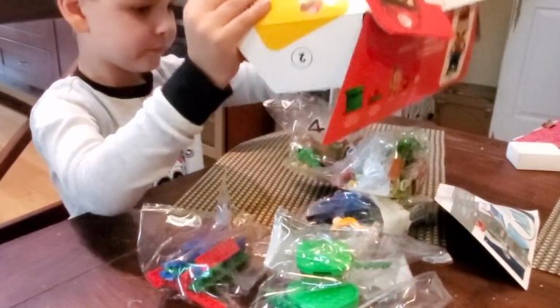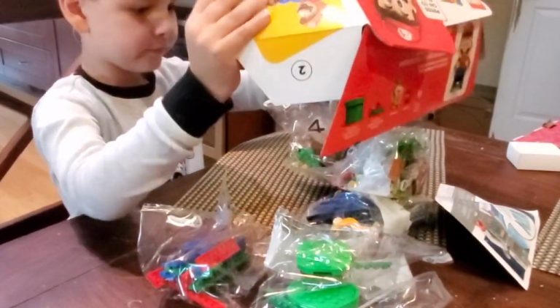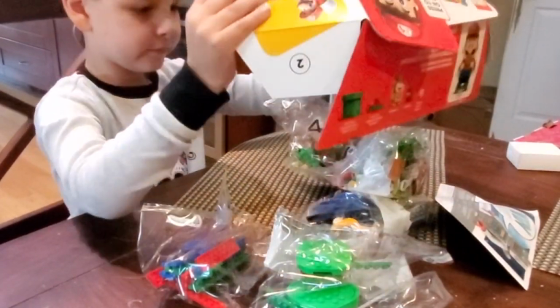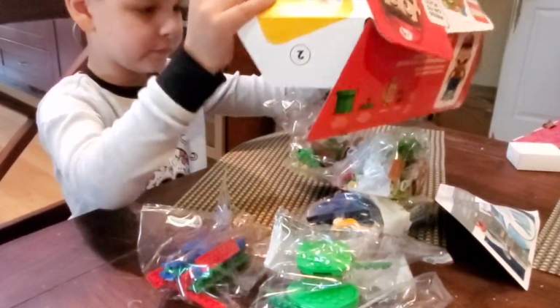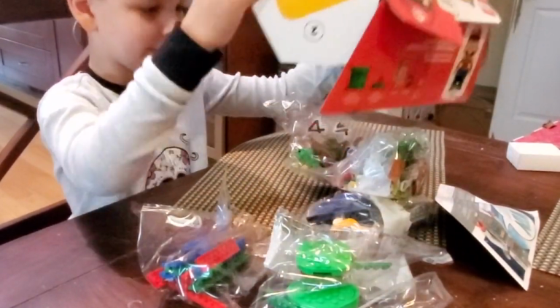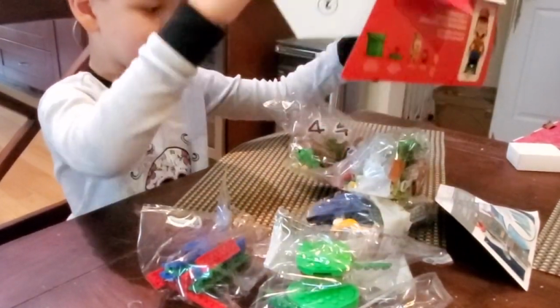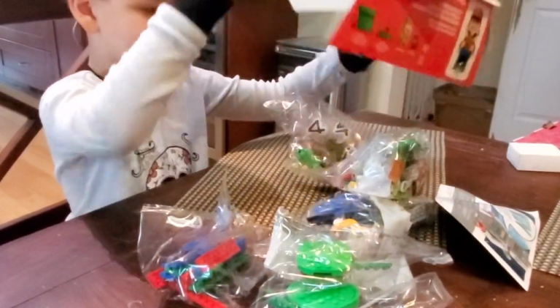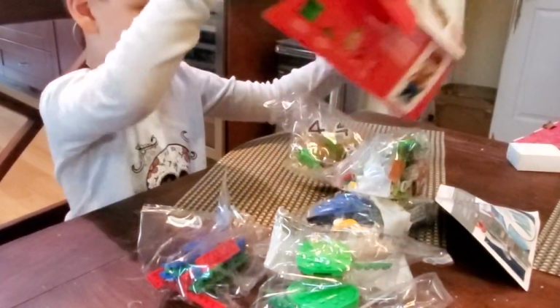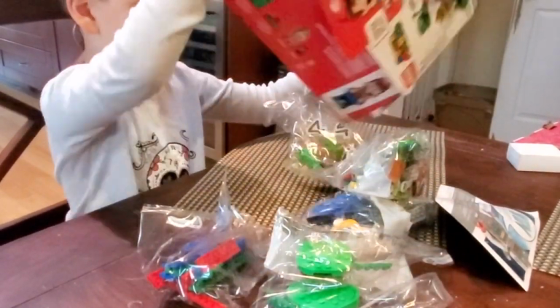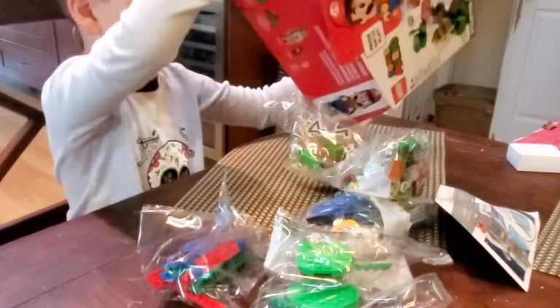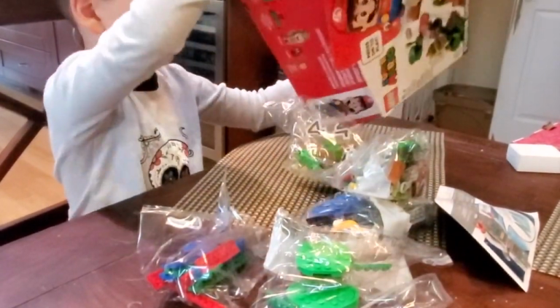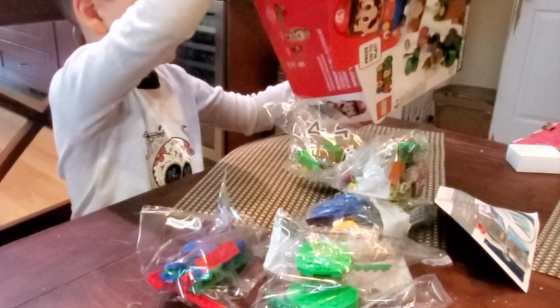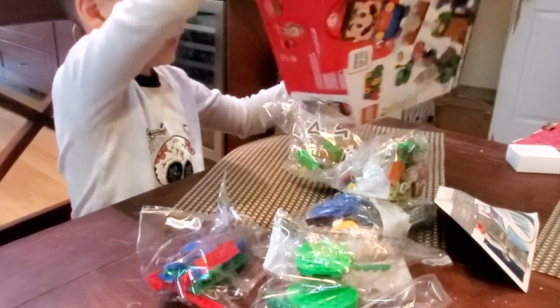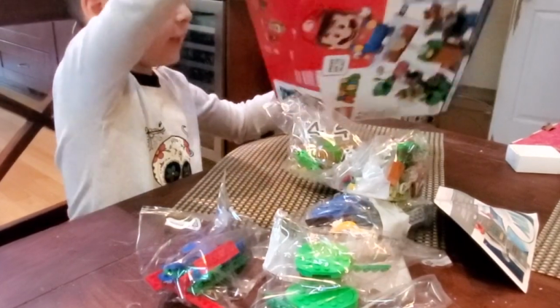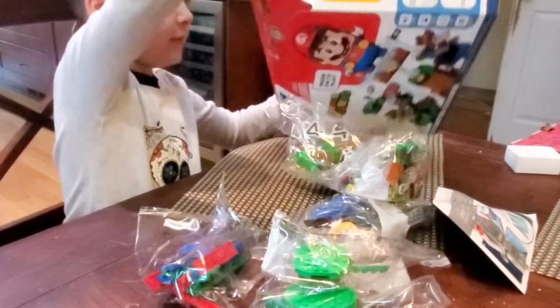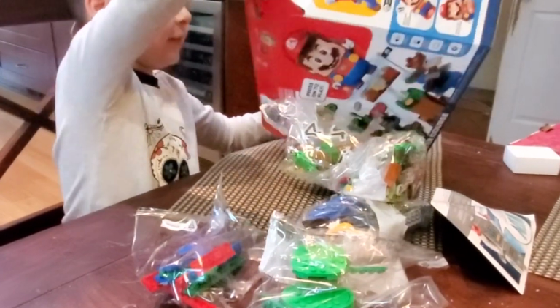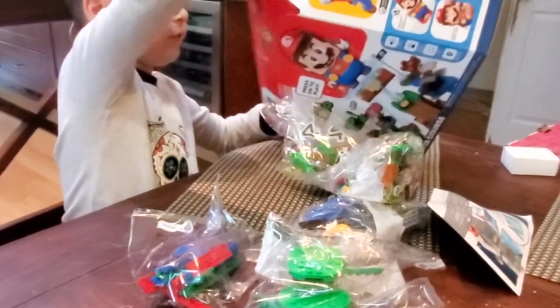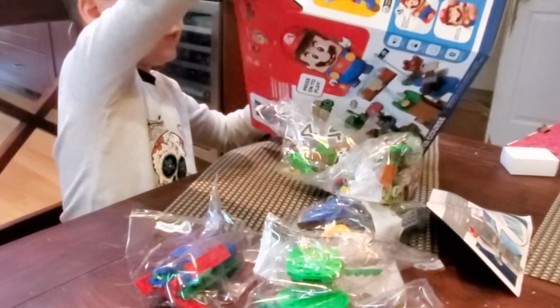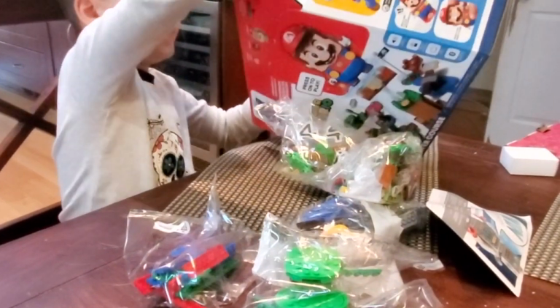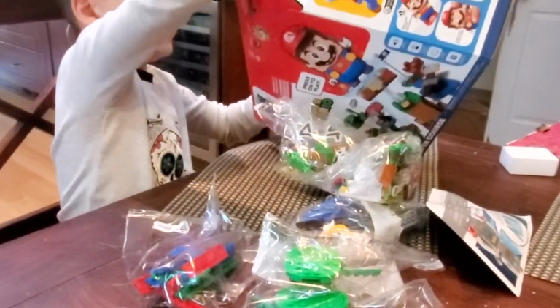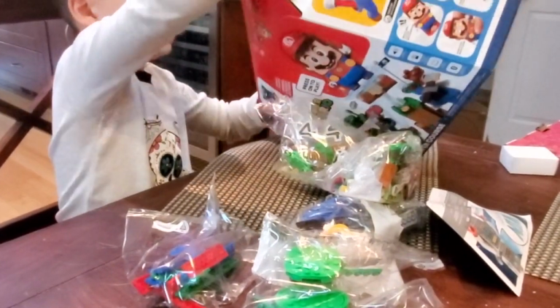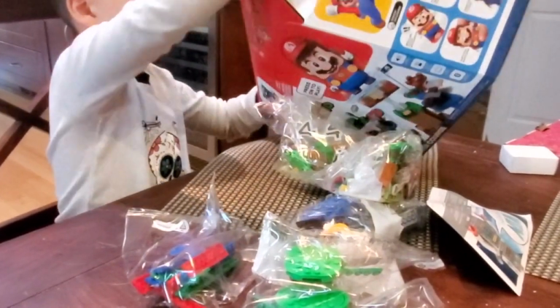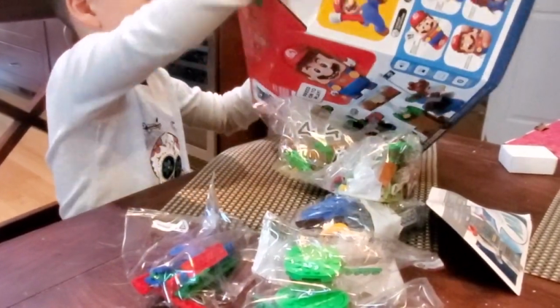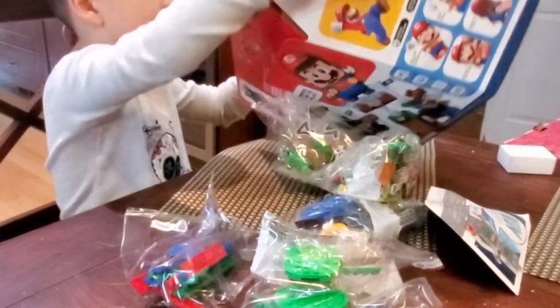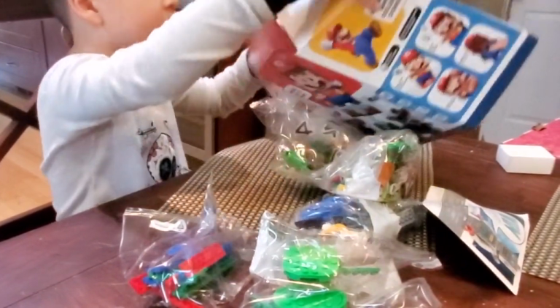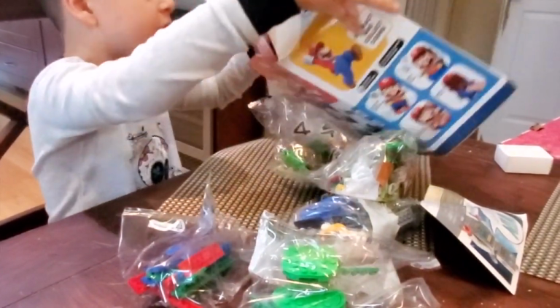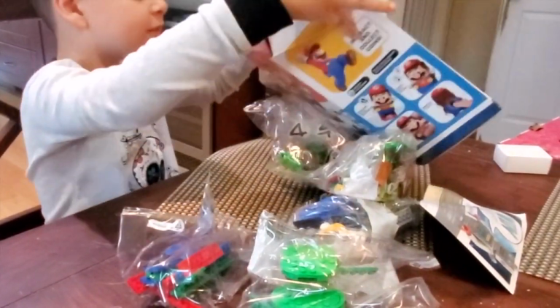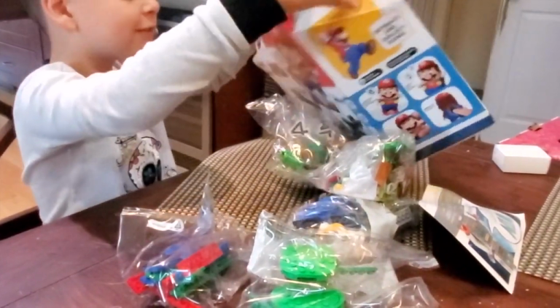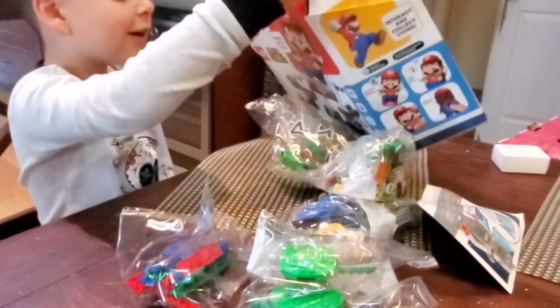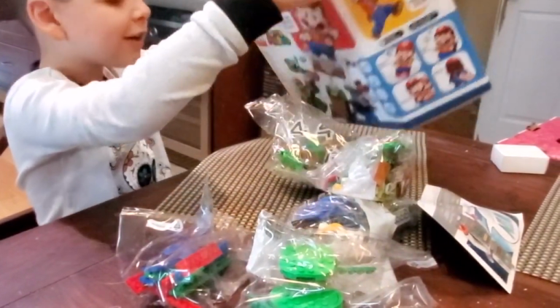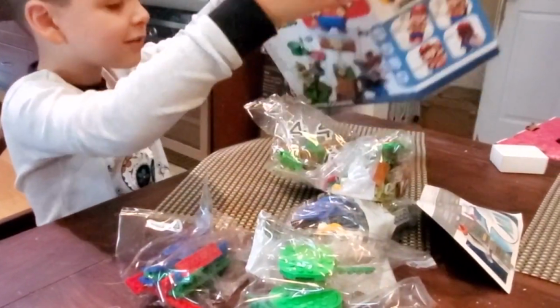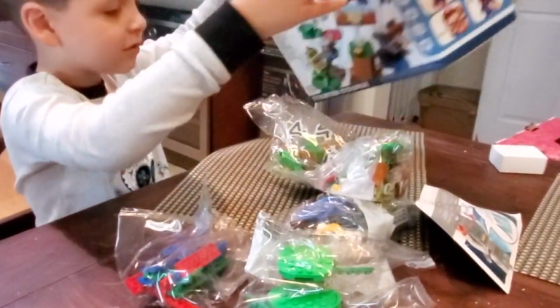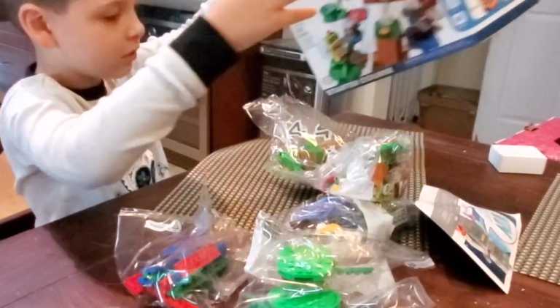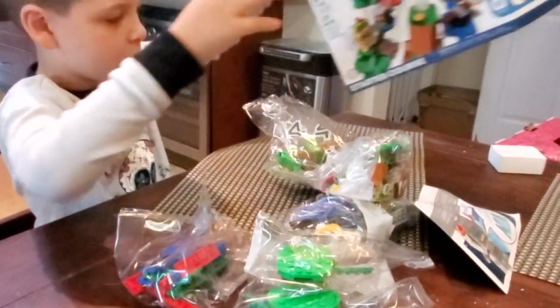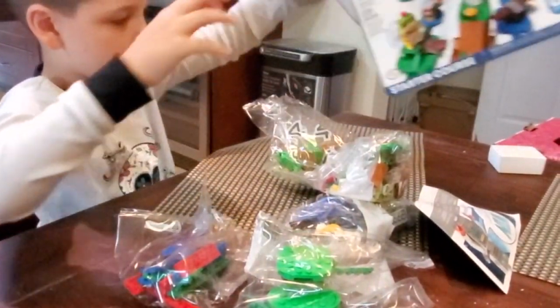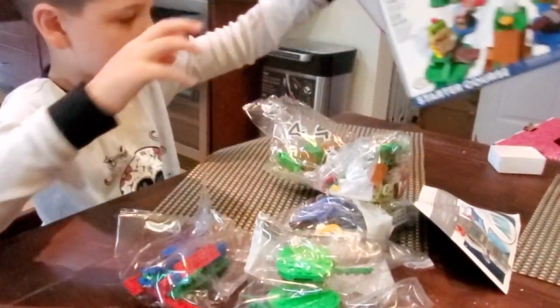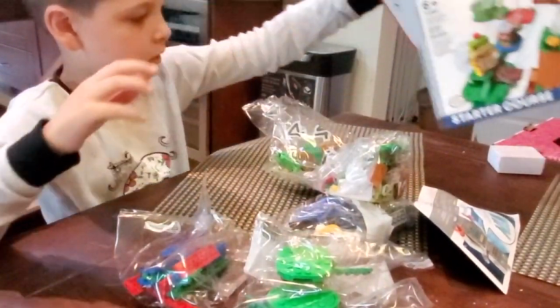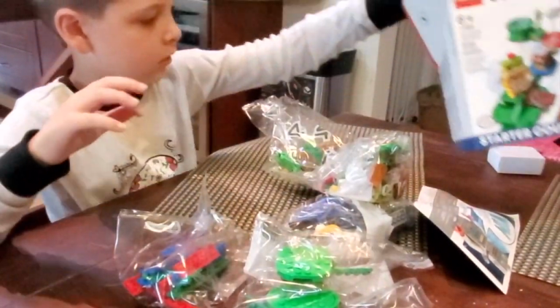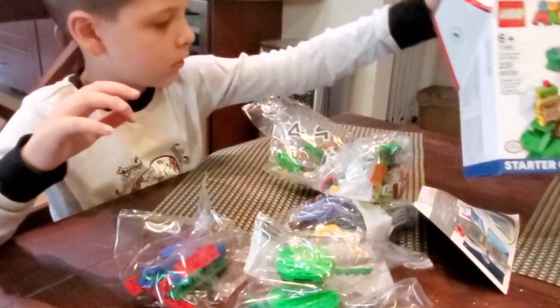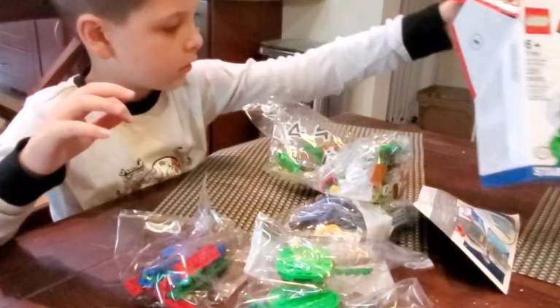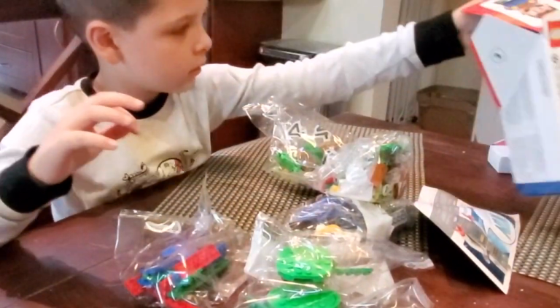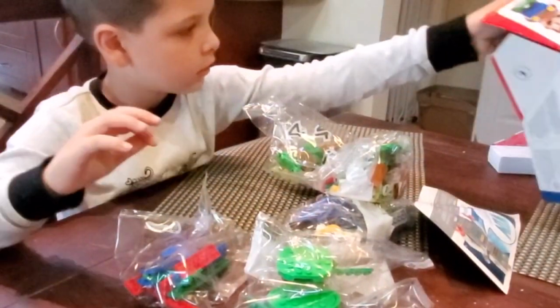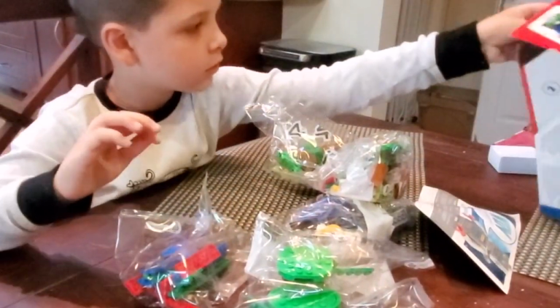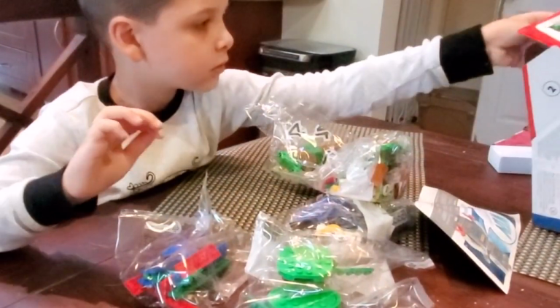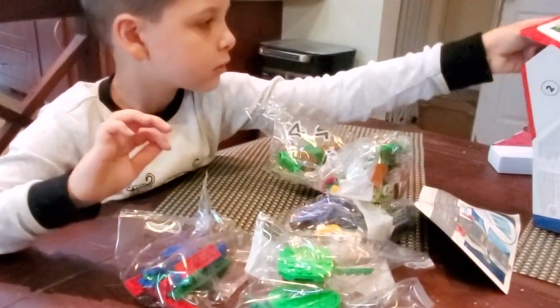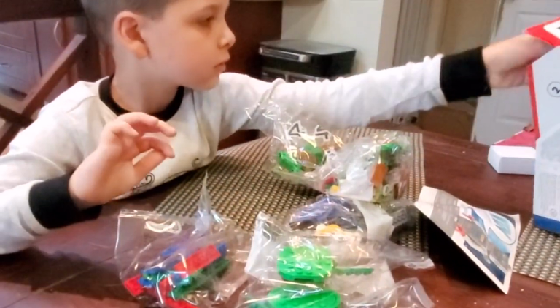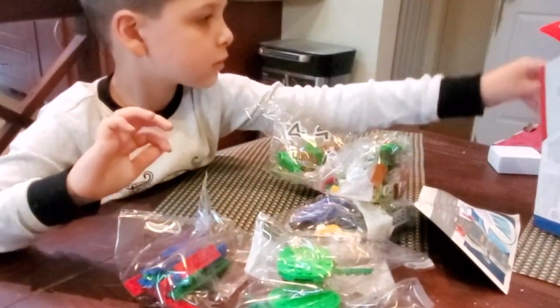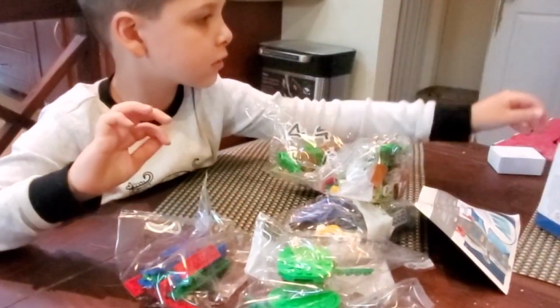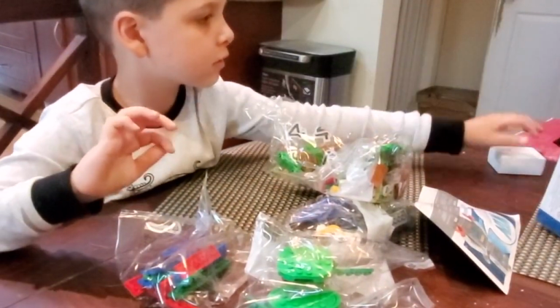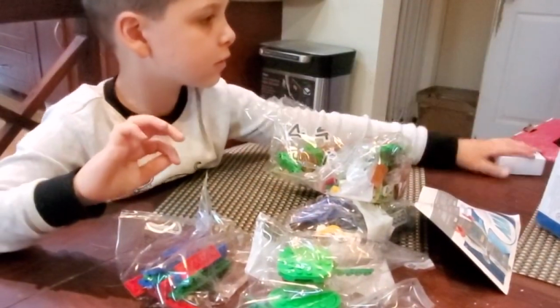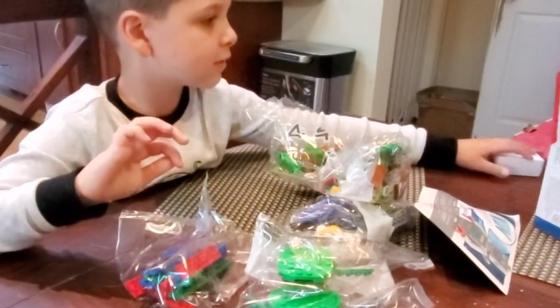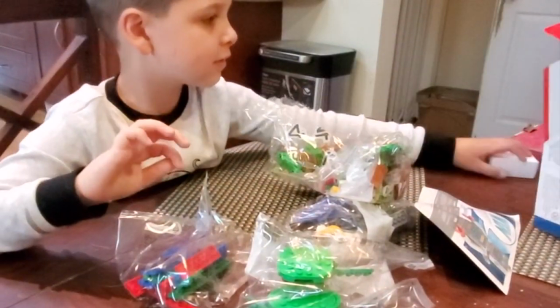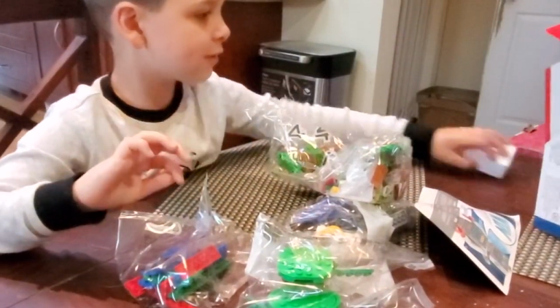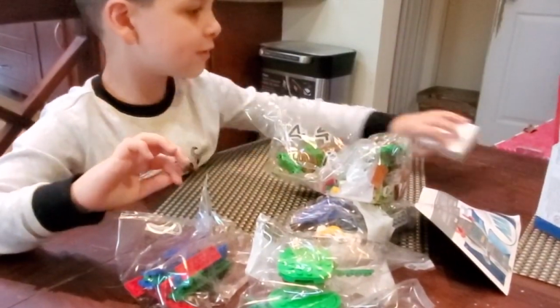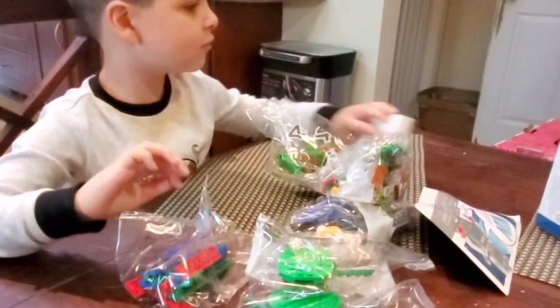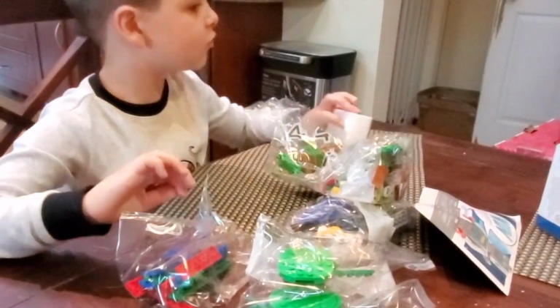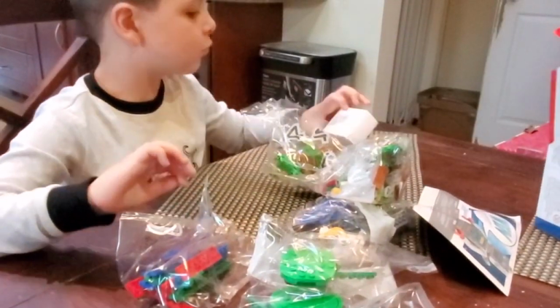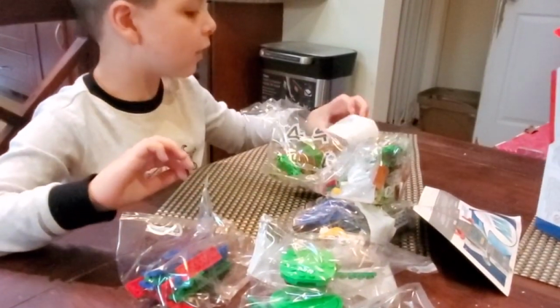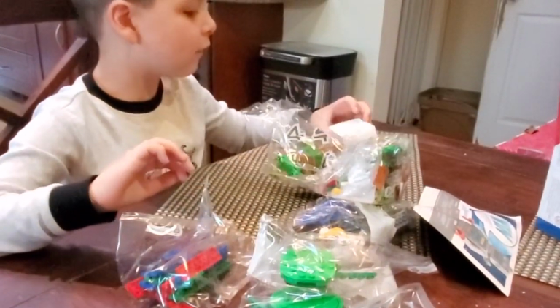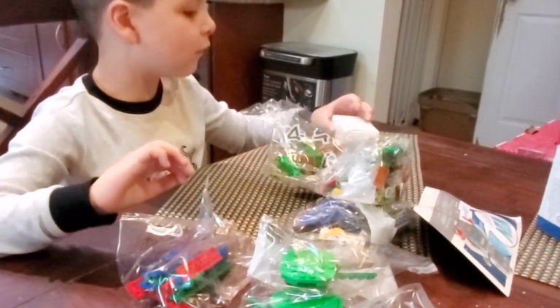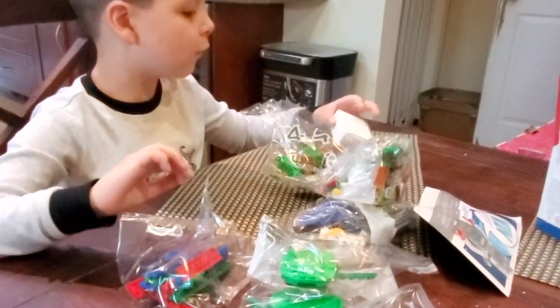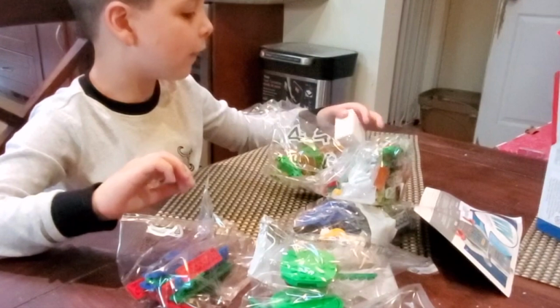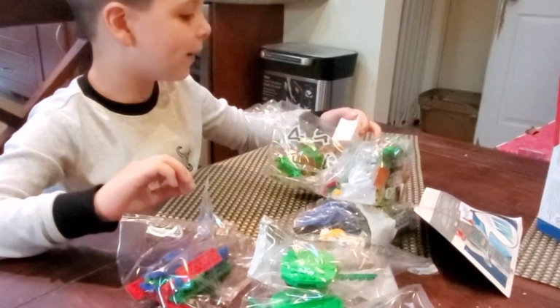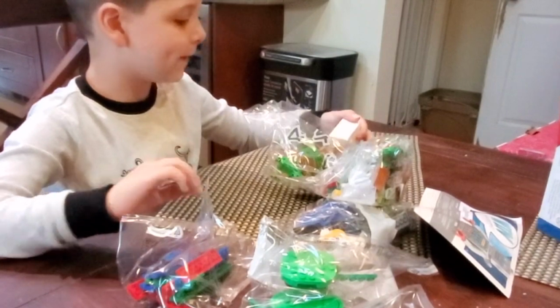There we go. That's everything in the starter. The starter is double one.